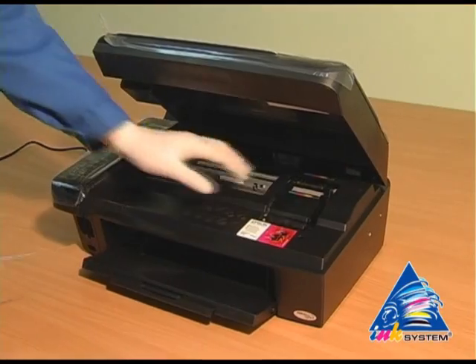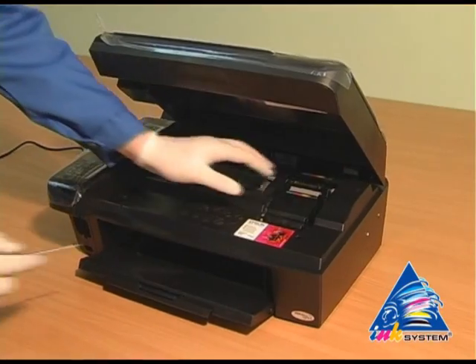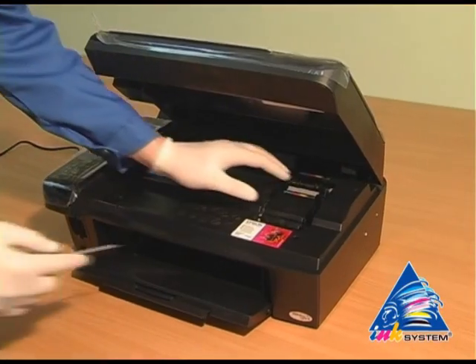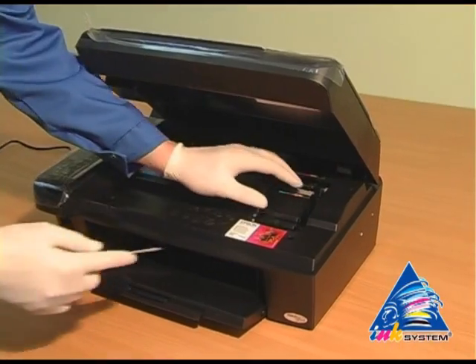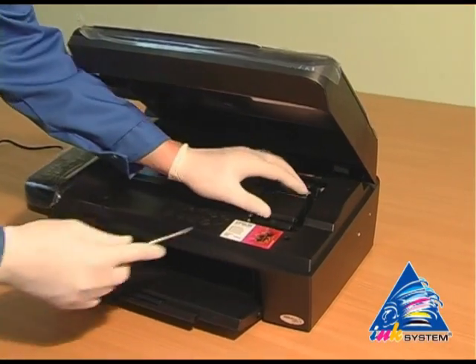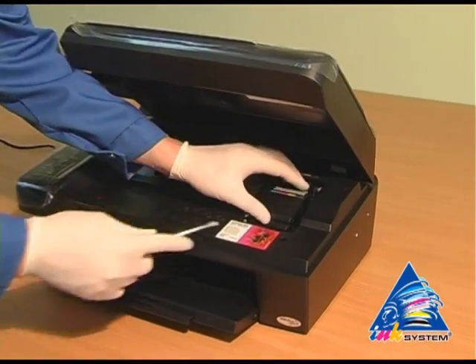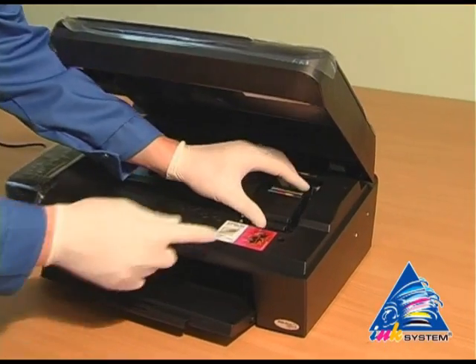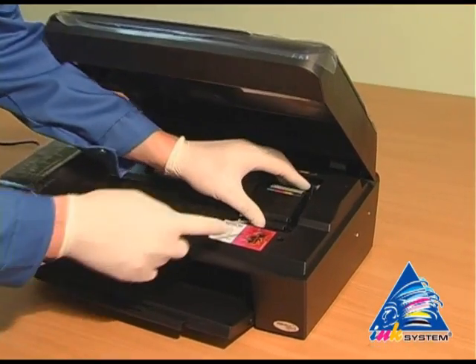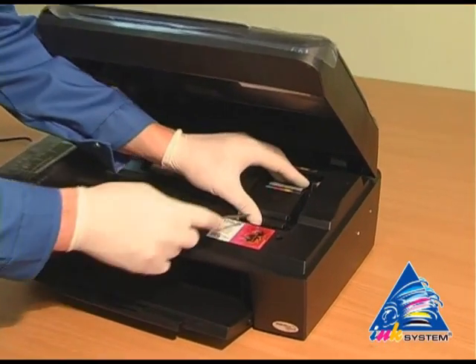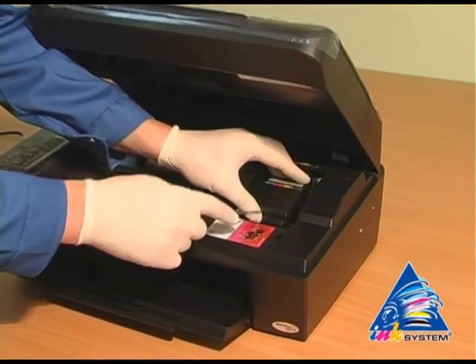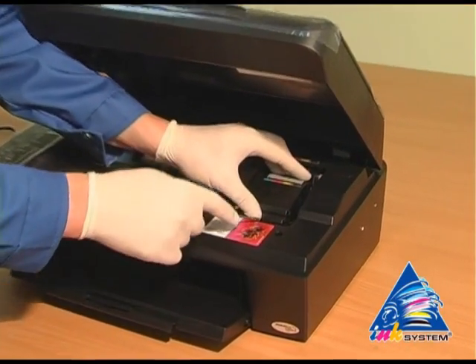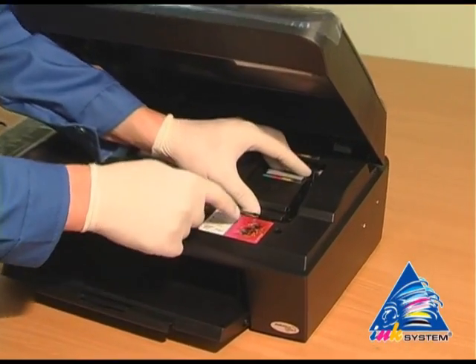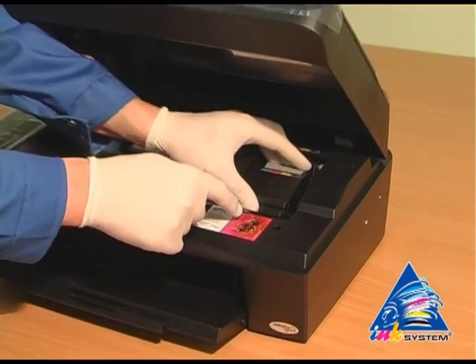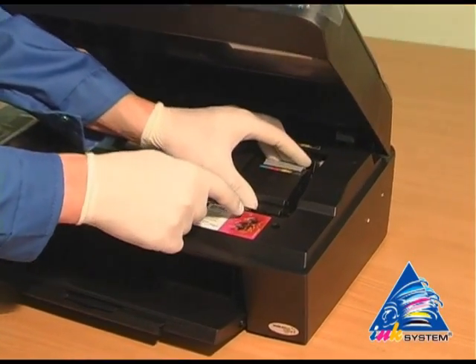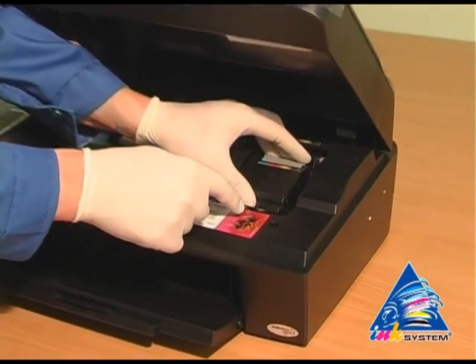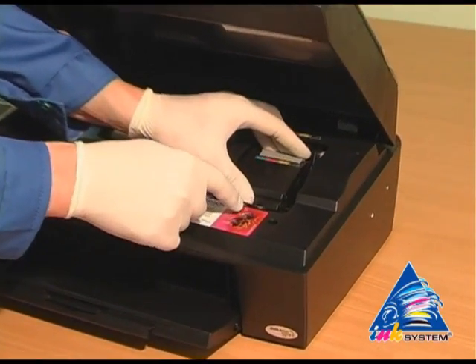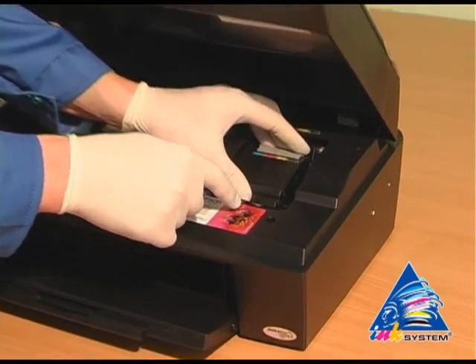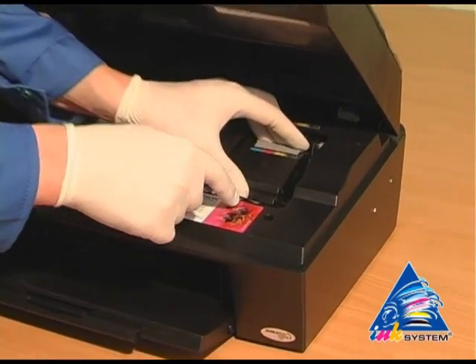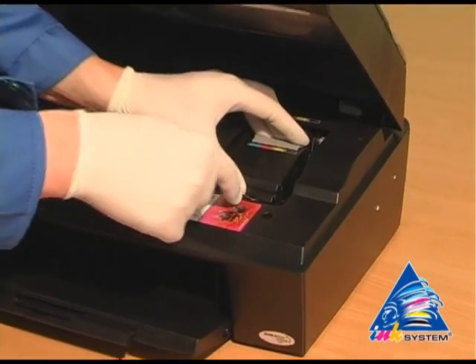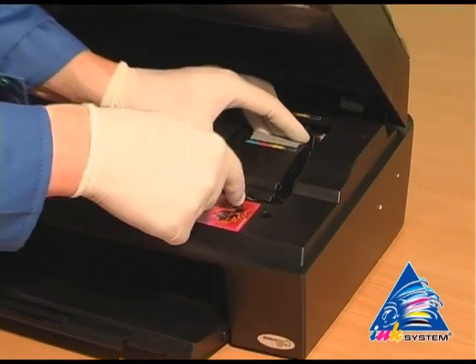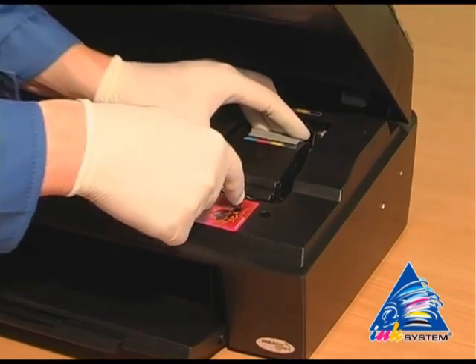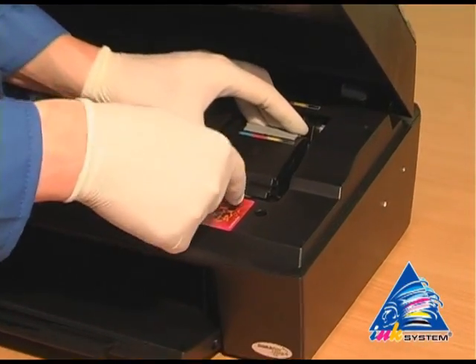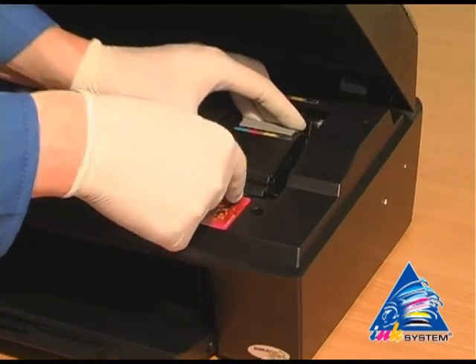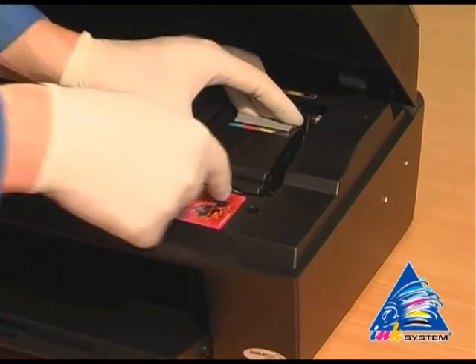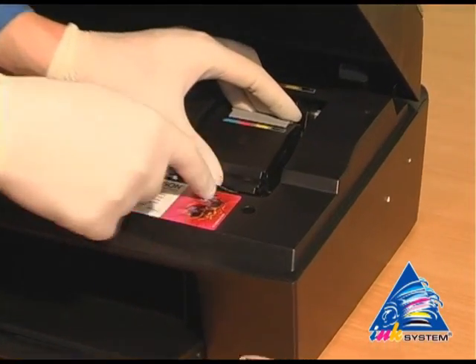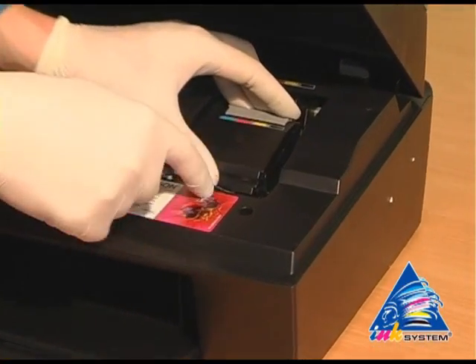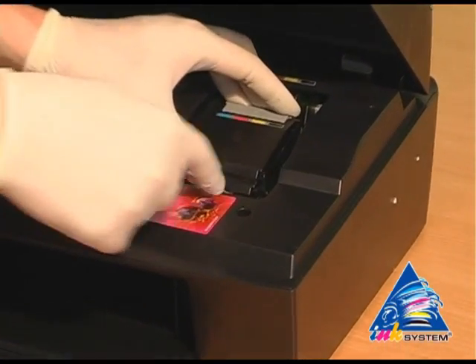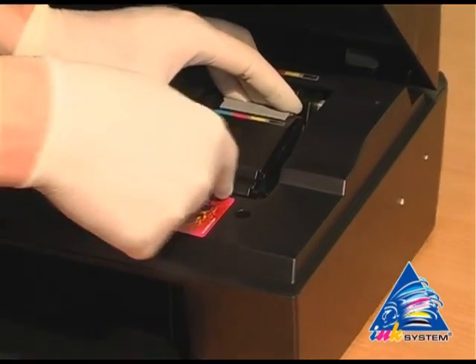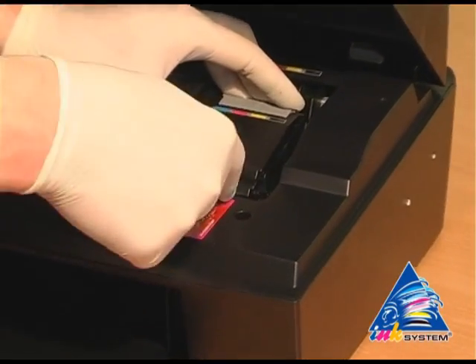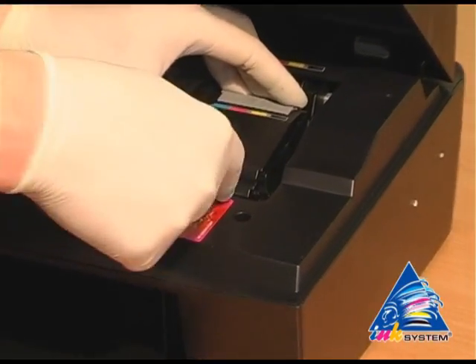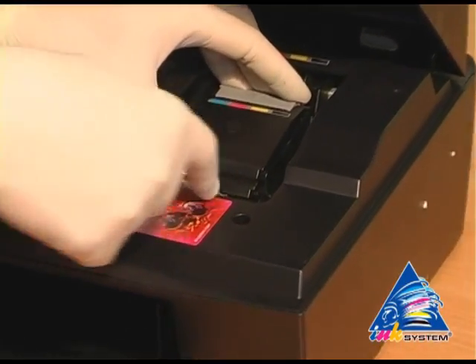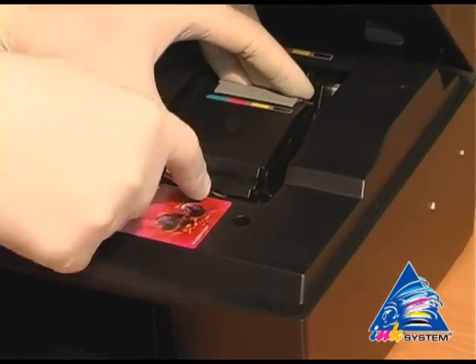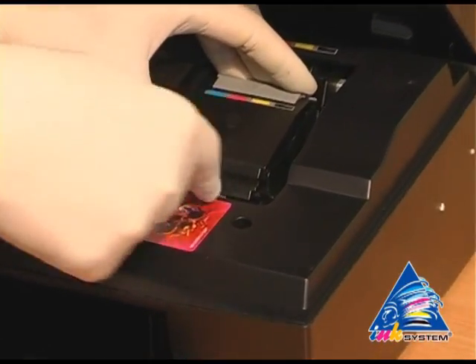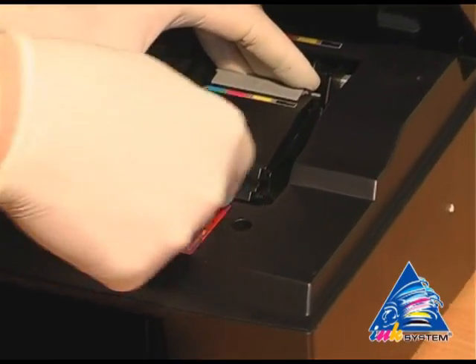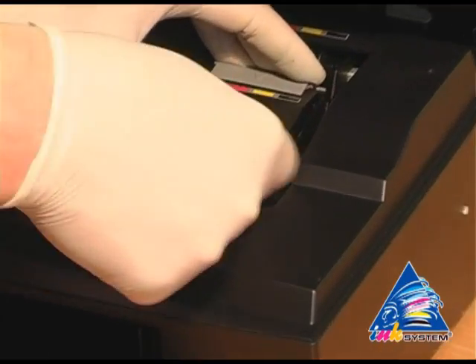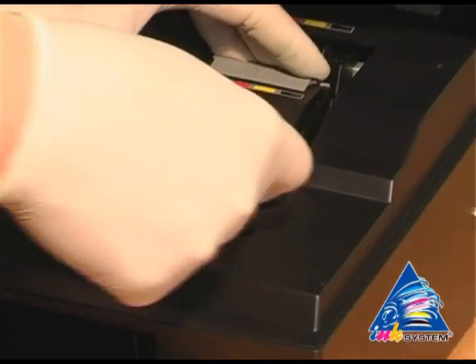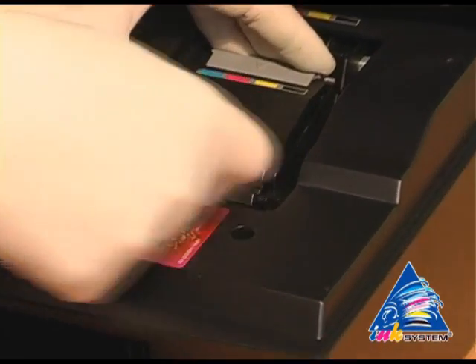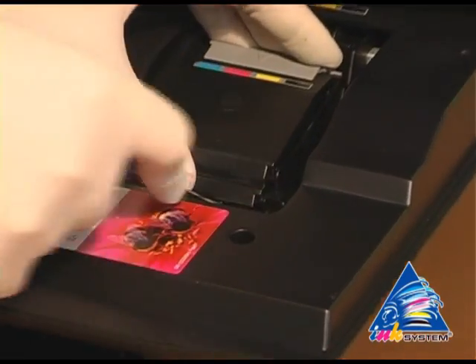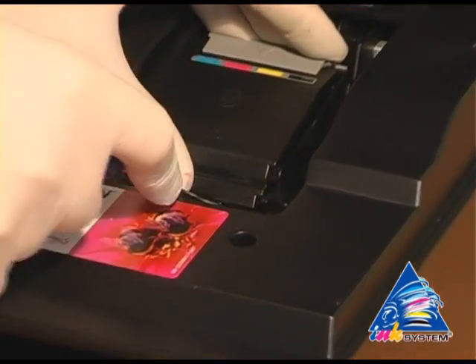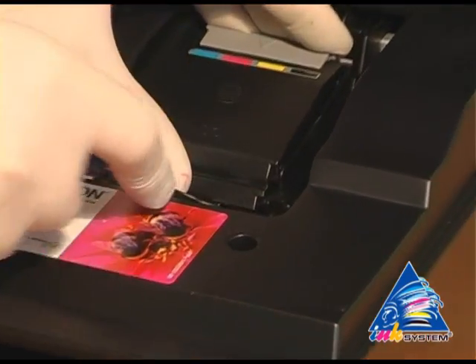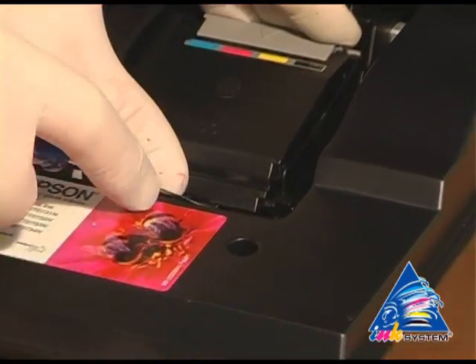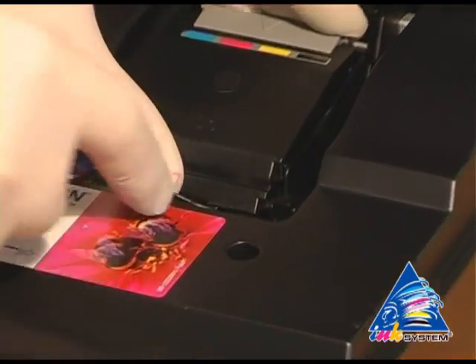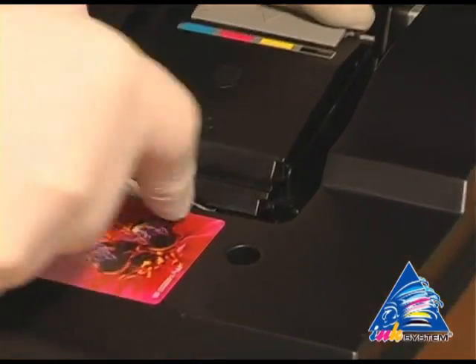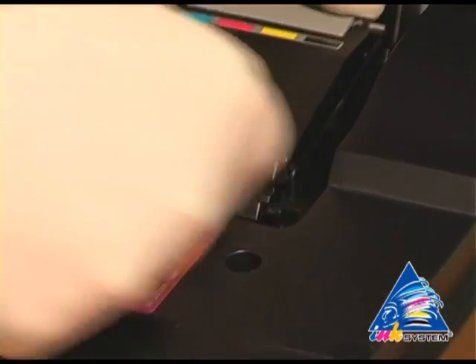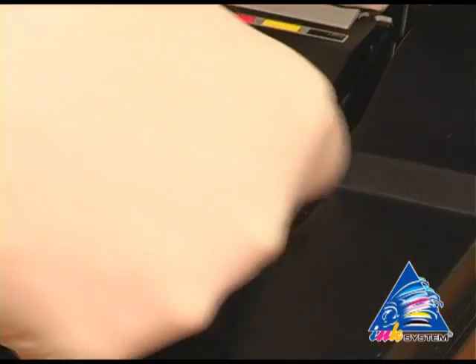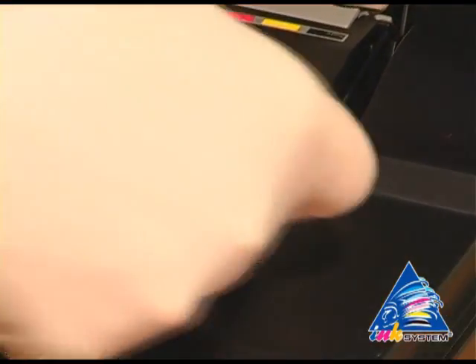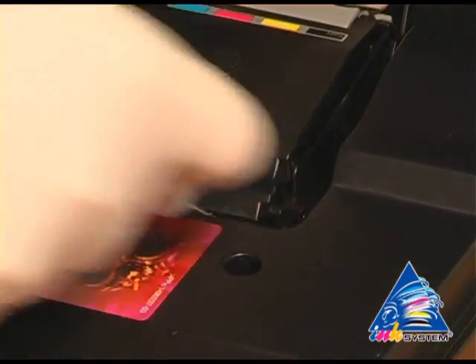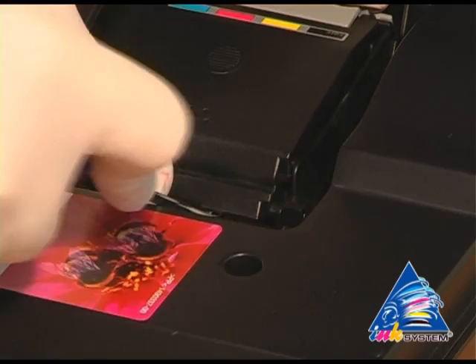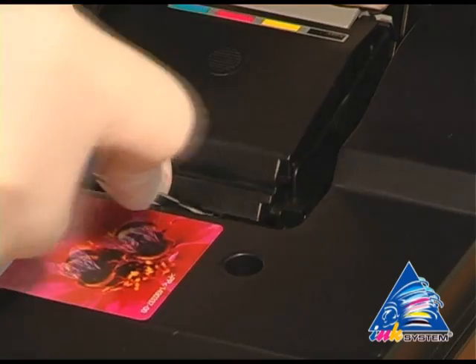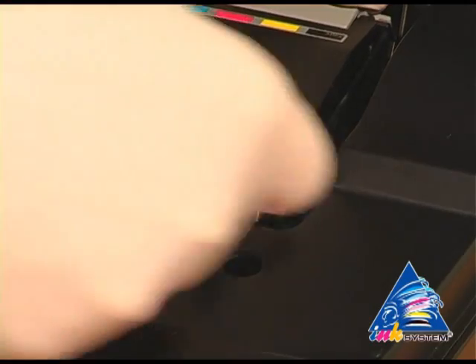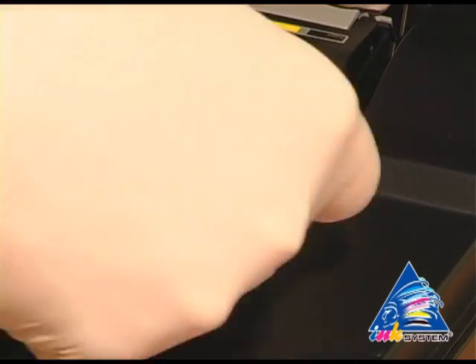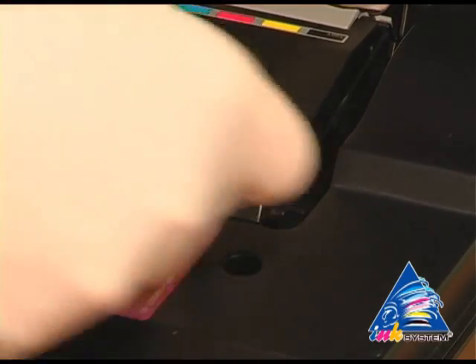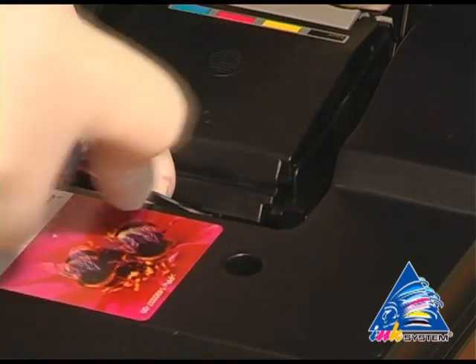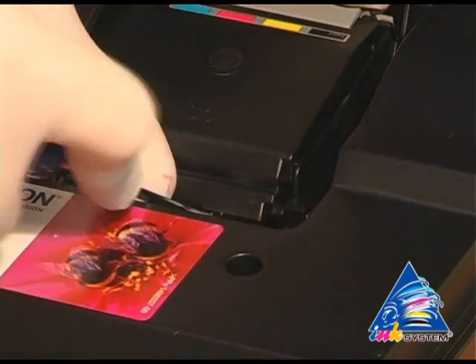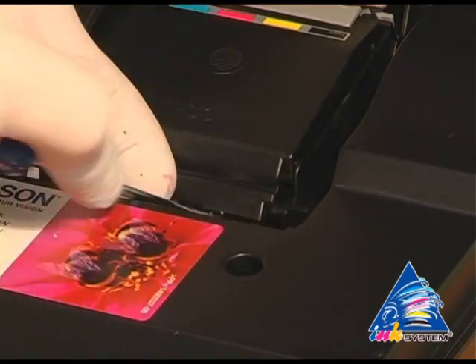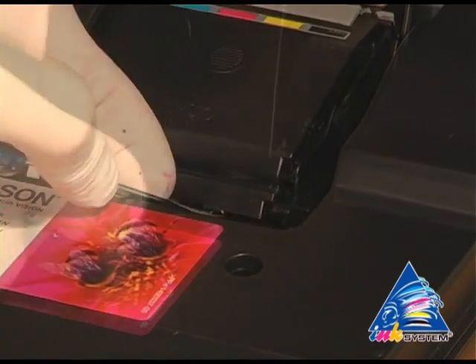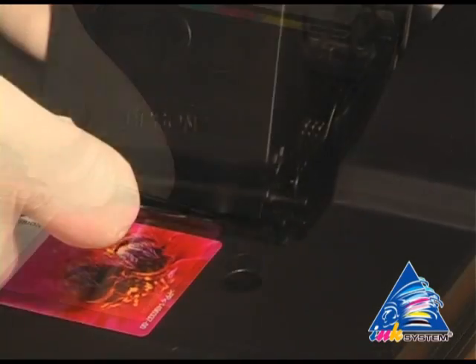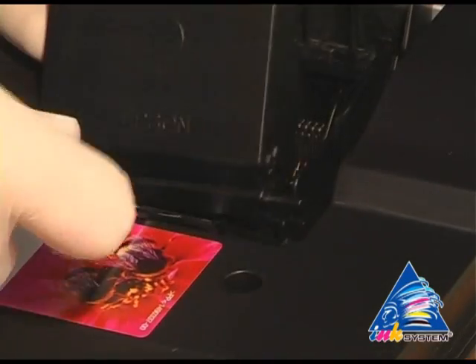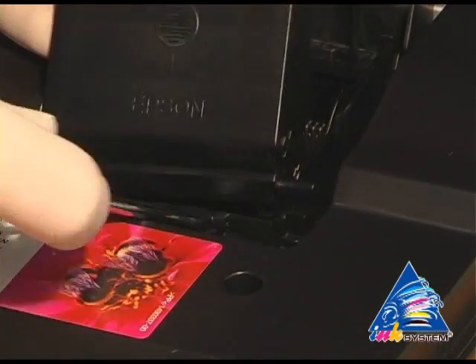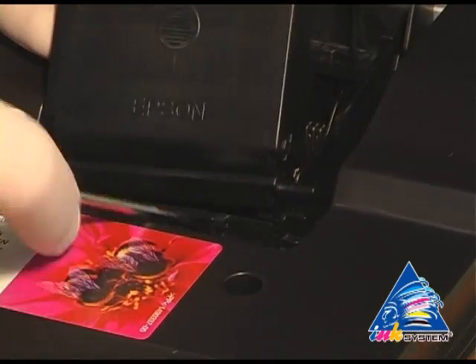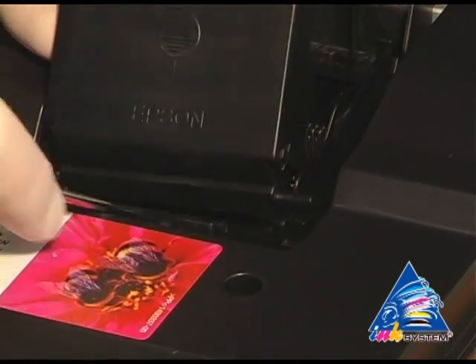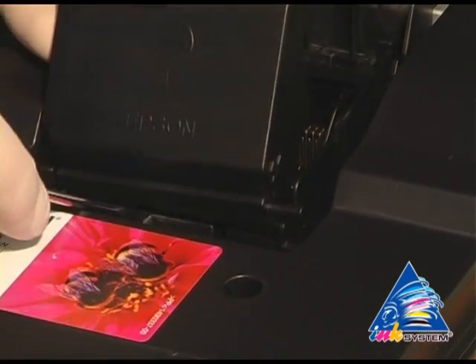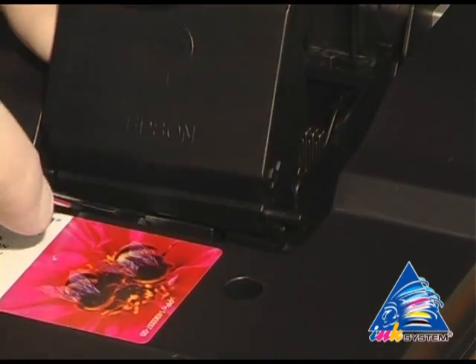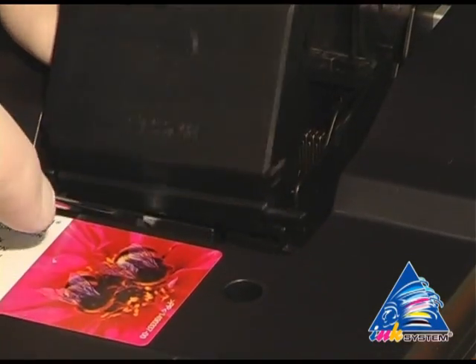With the help of a screwdriver, uncover the cap that covers cartridges on the printing head.